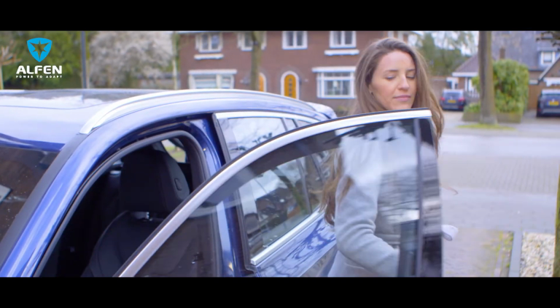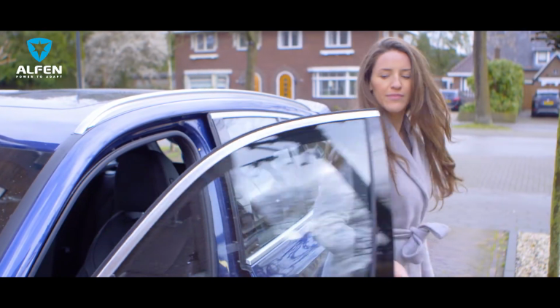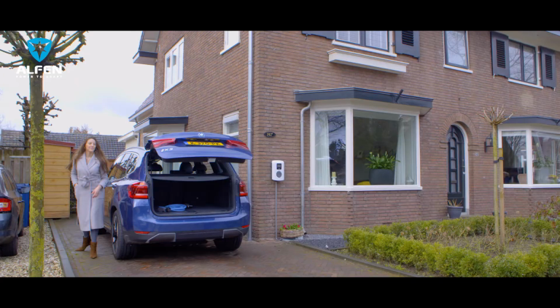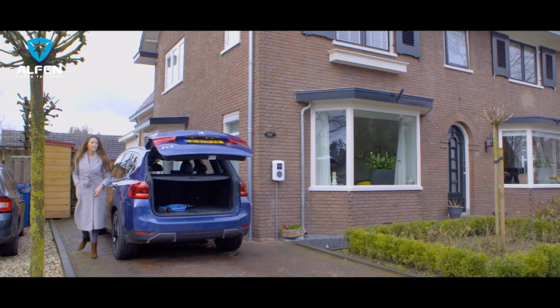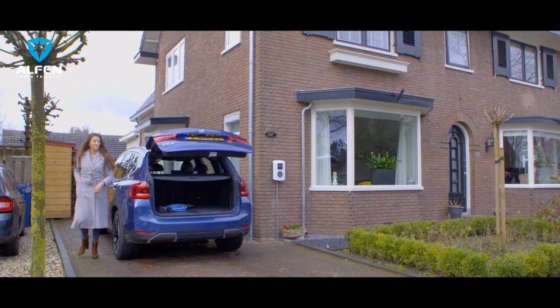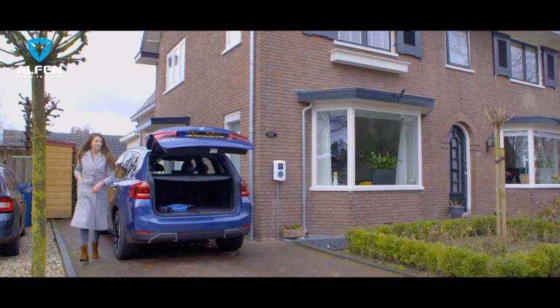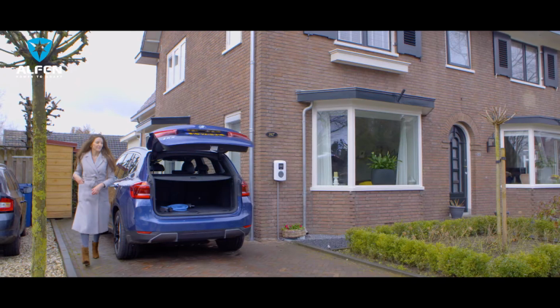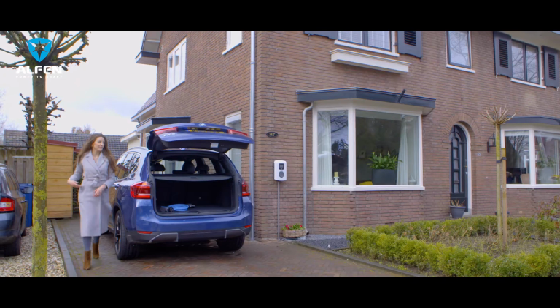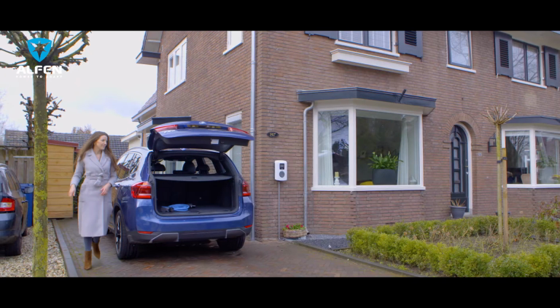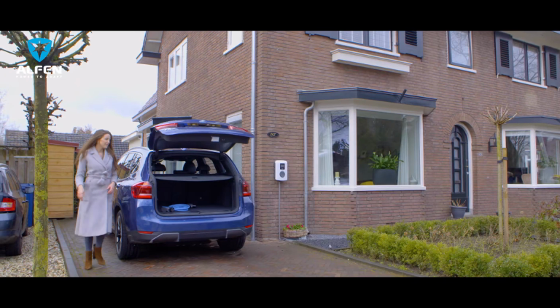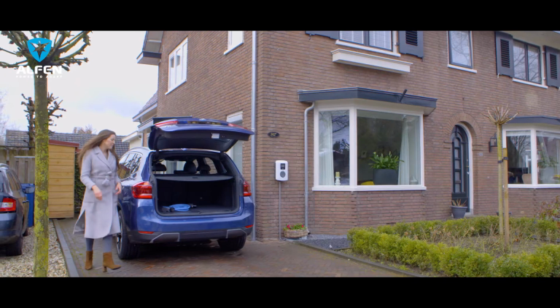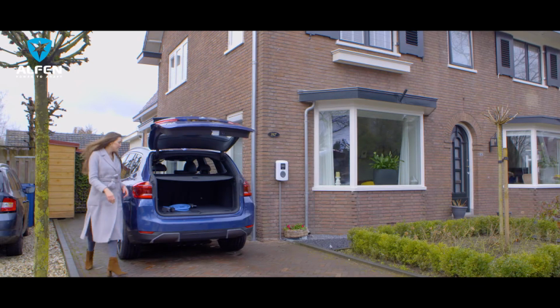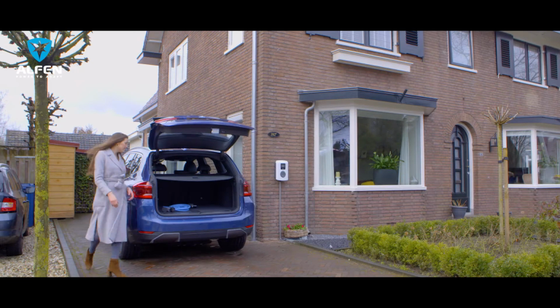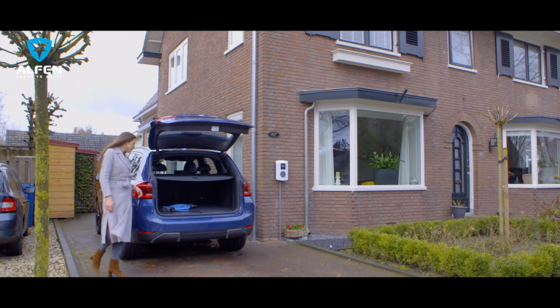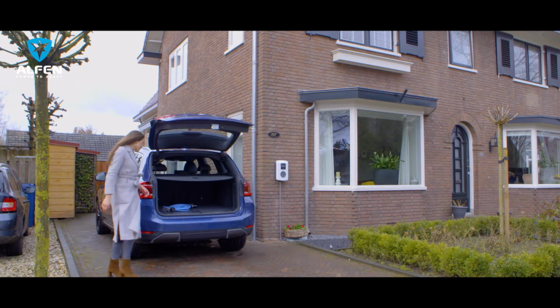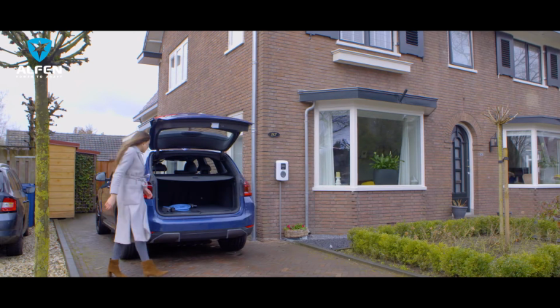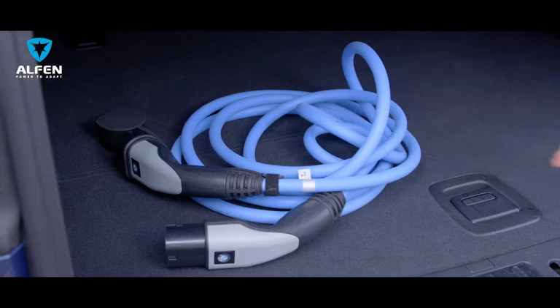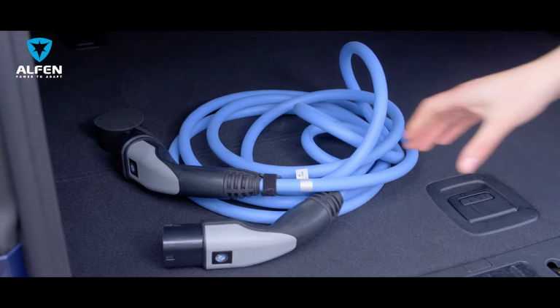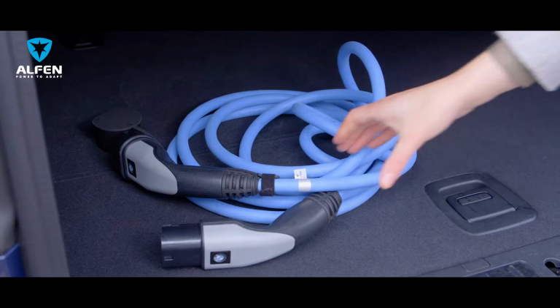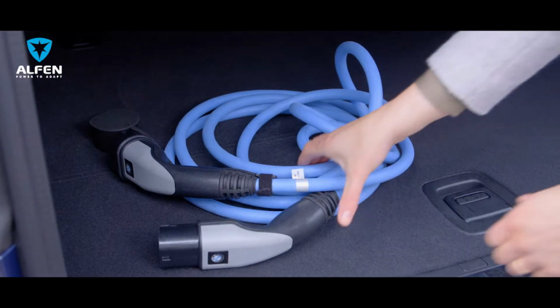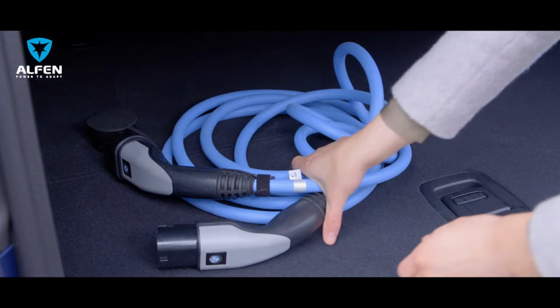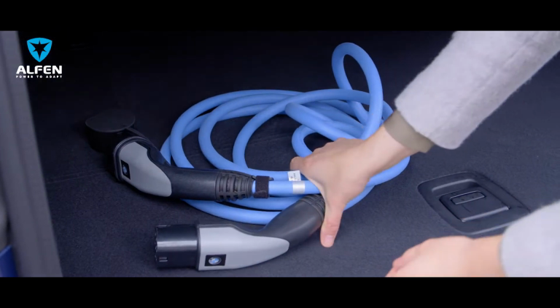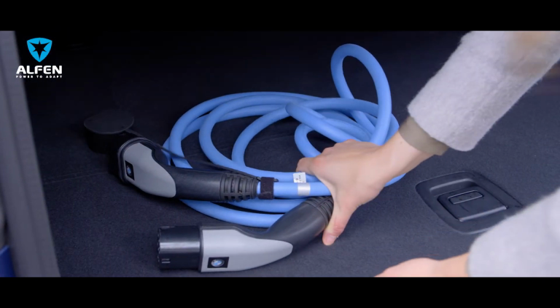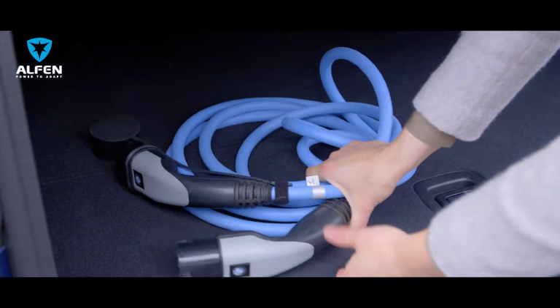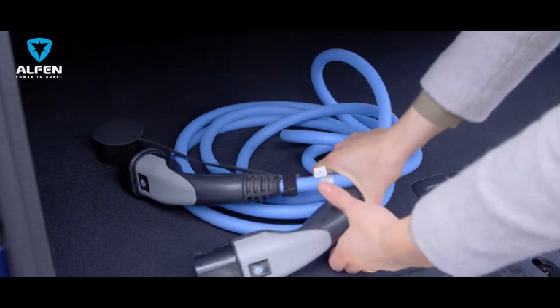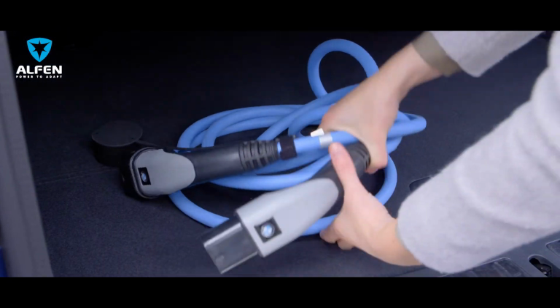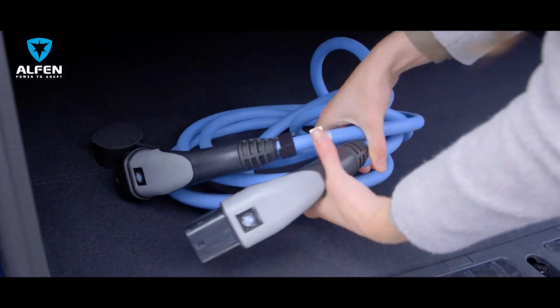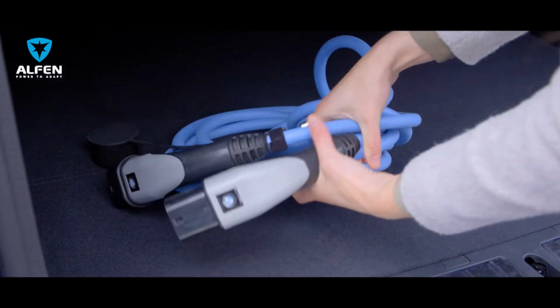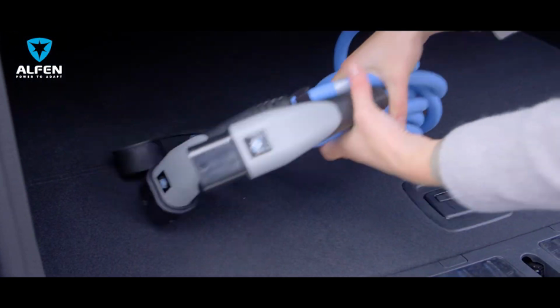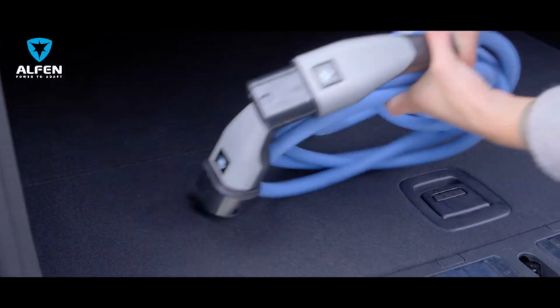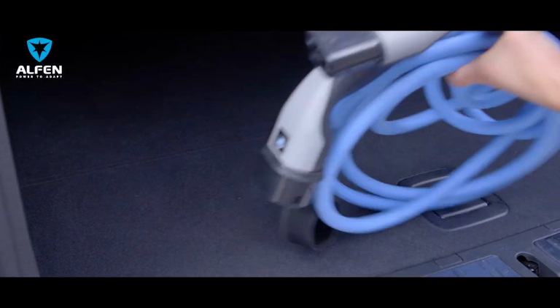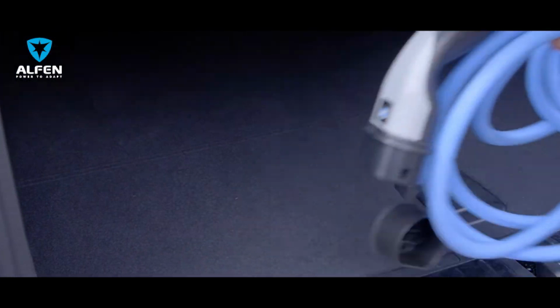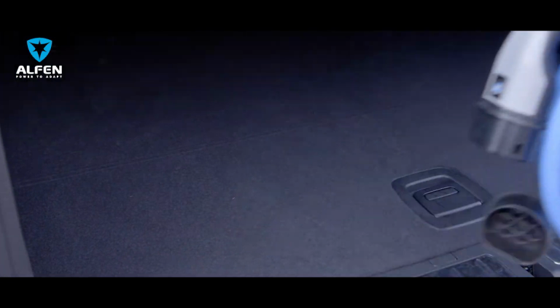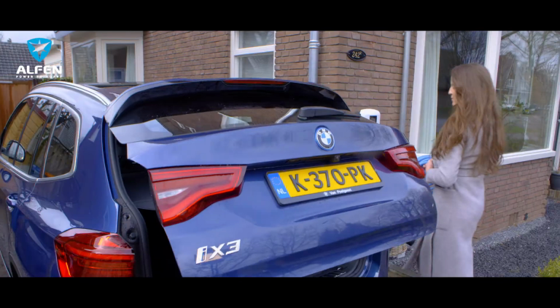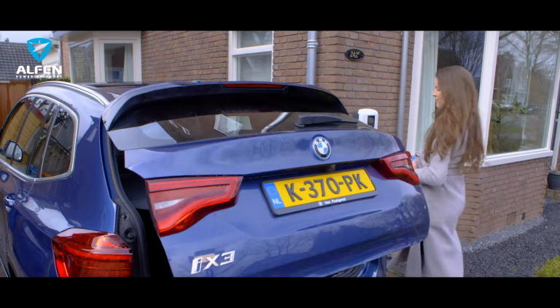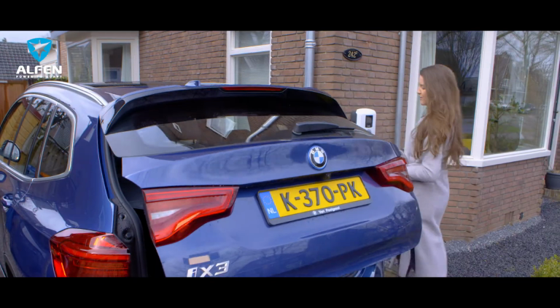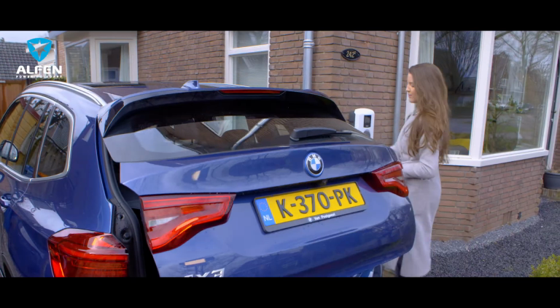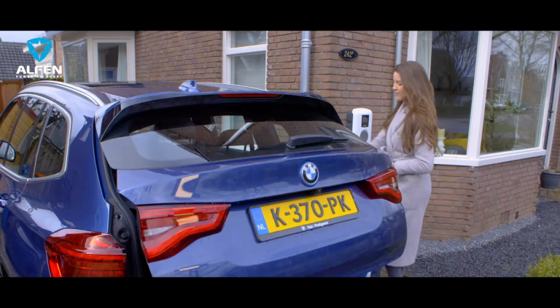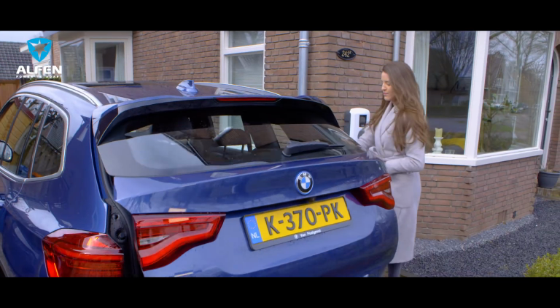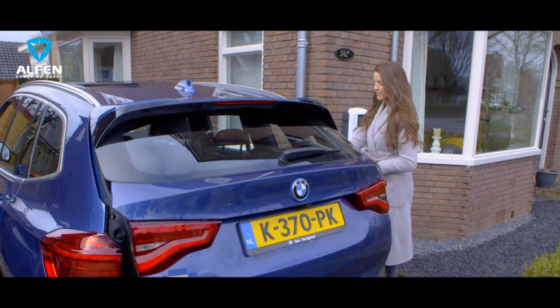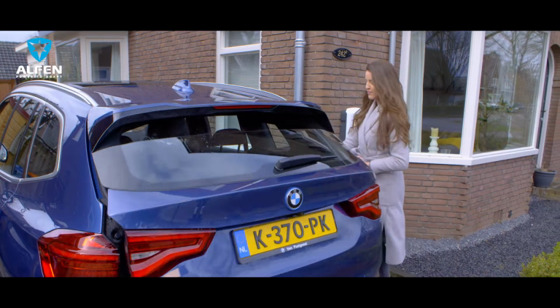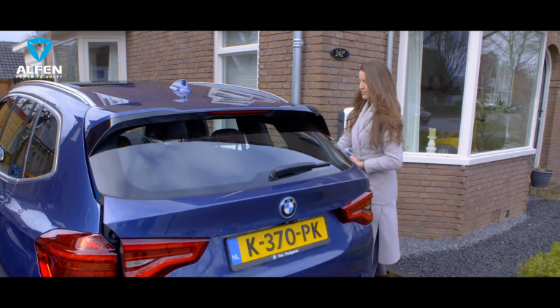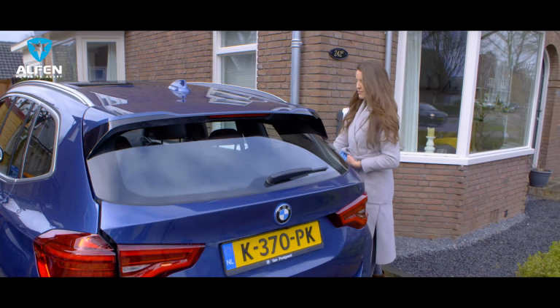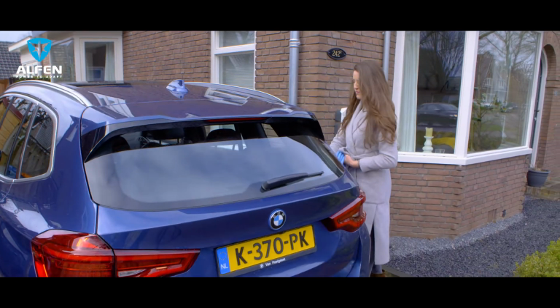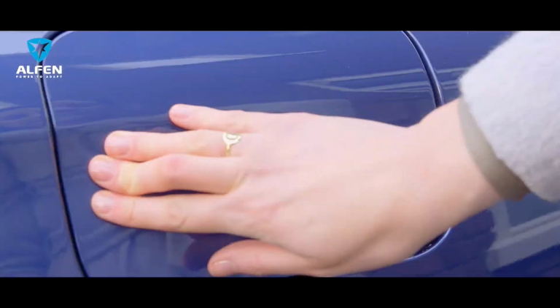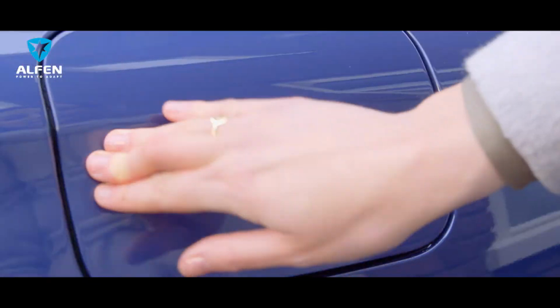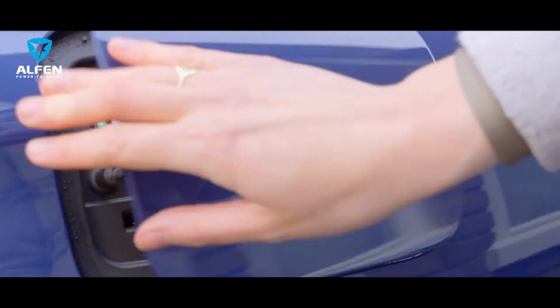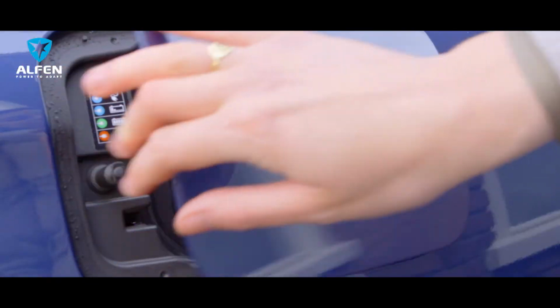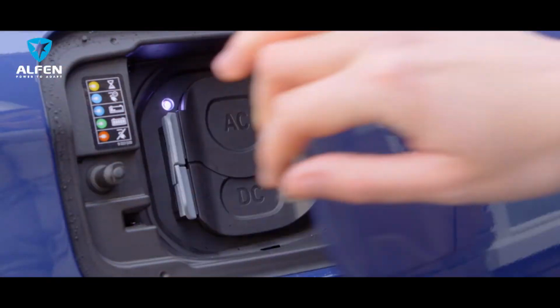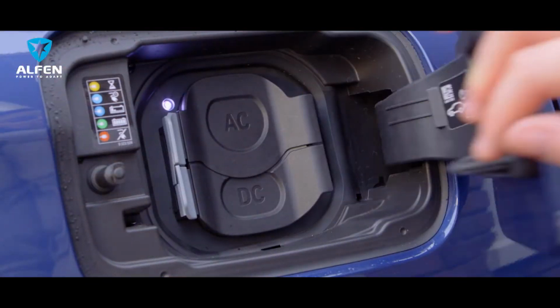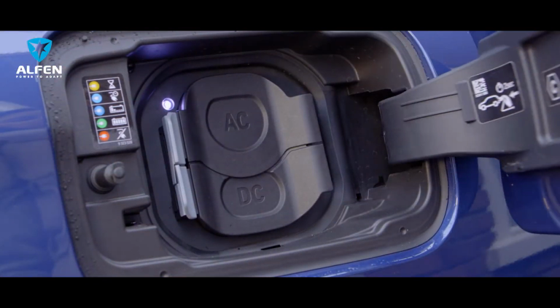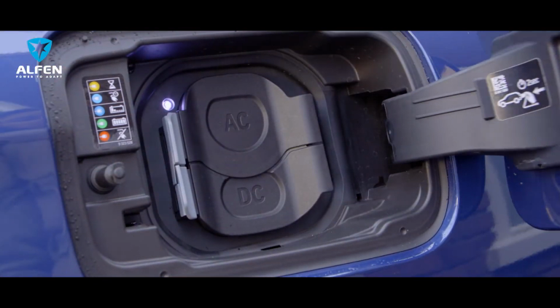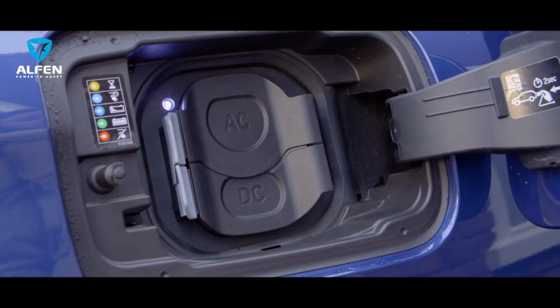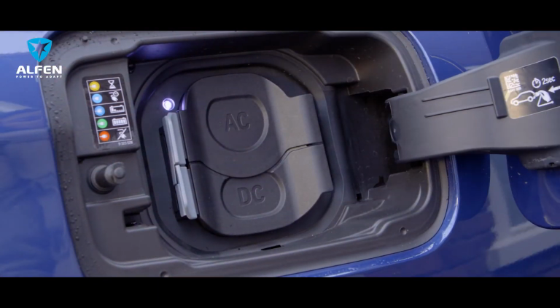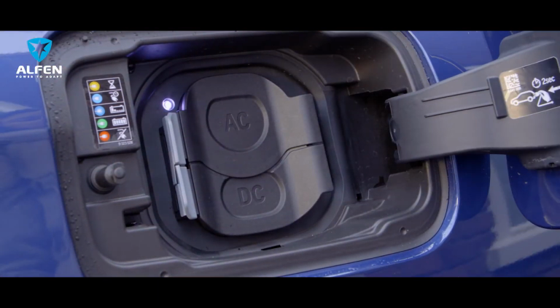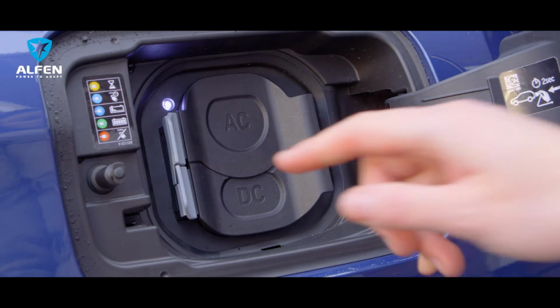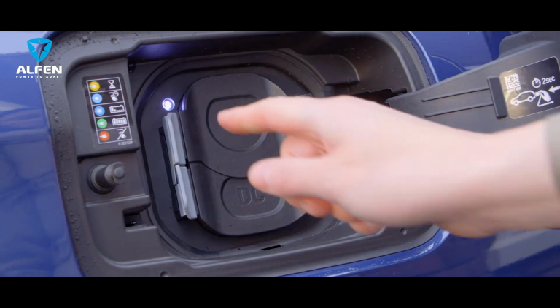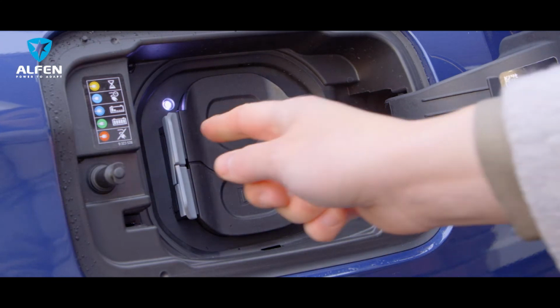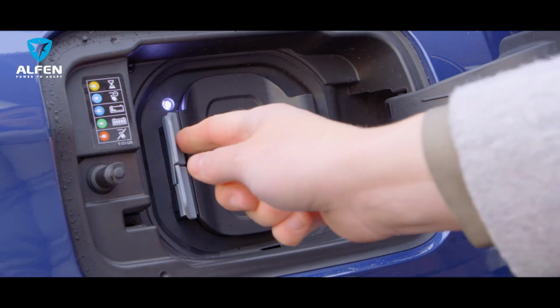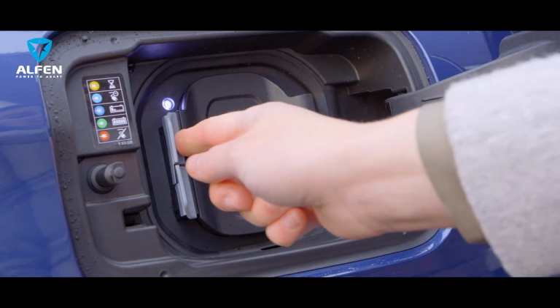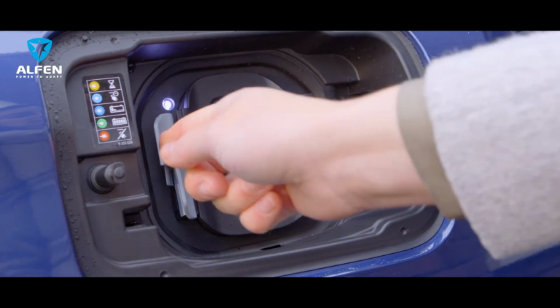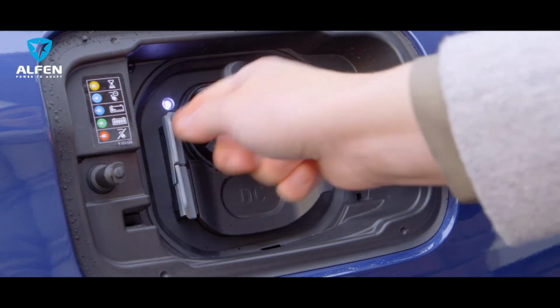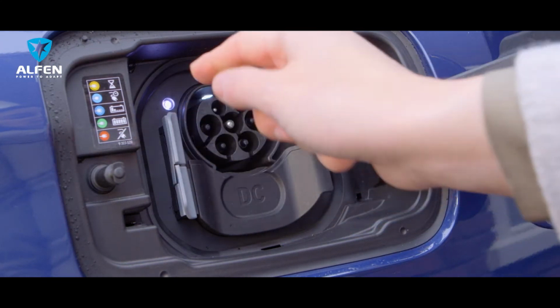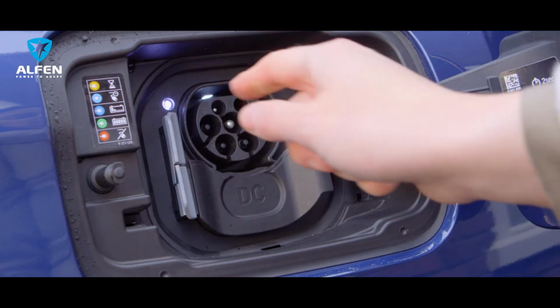You've bought a new charging station for your electric car. So how do you go about charging your car? Alphen makes it easy.